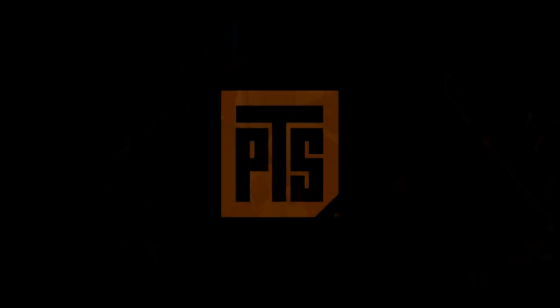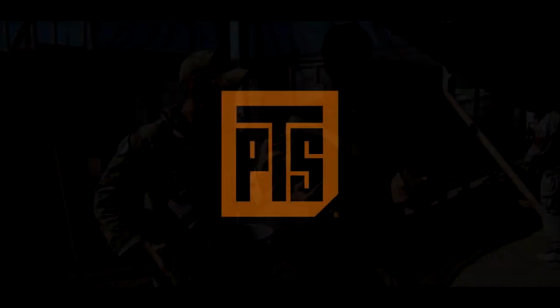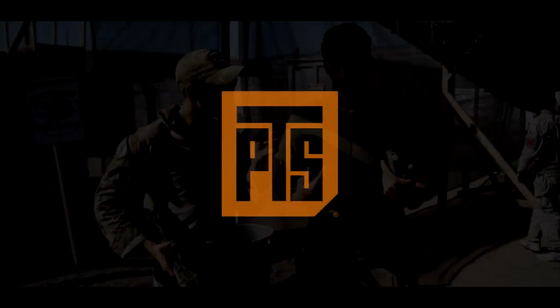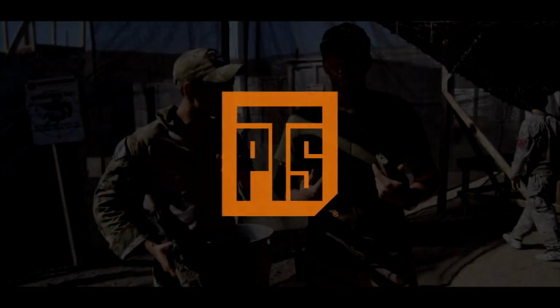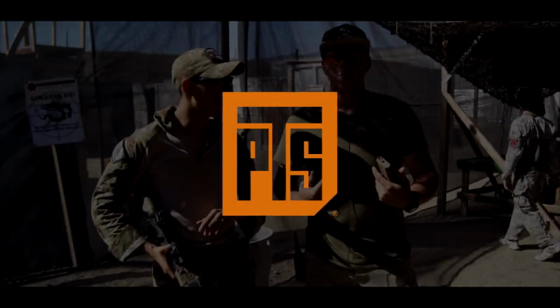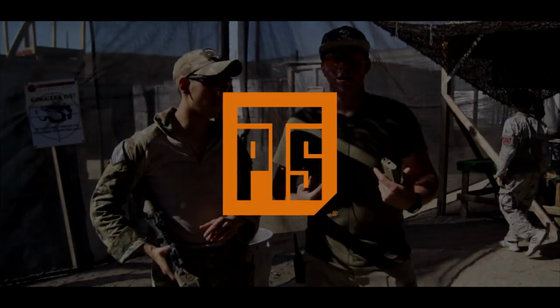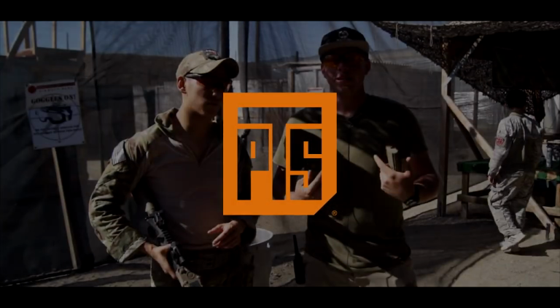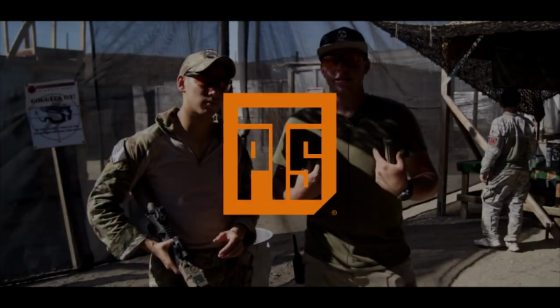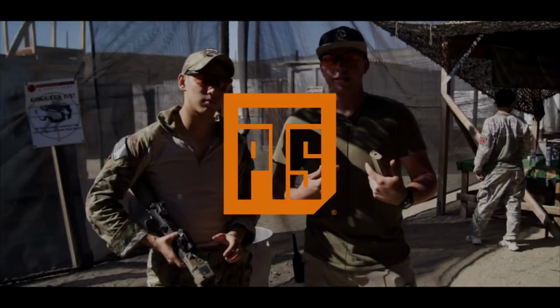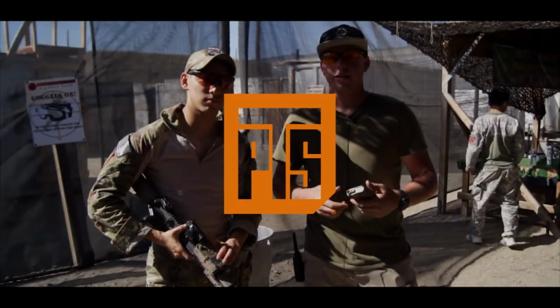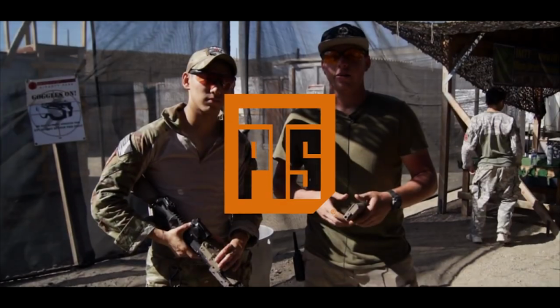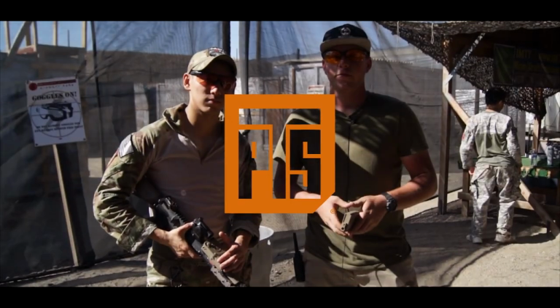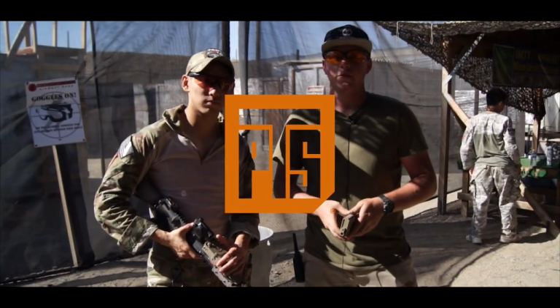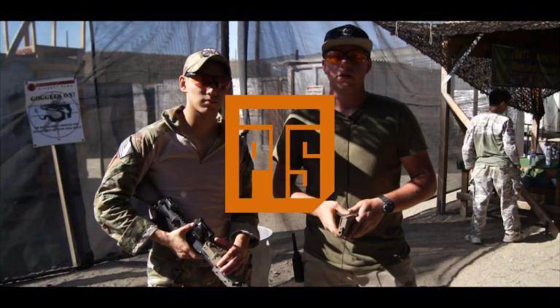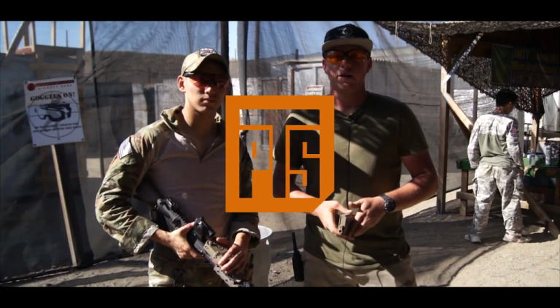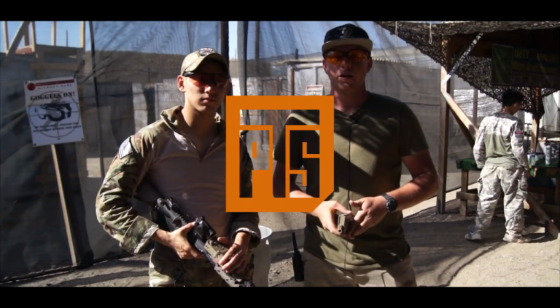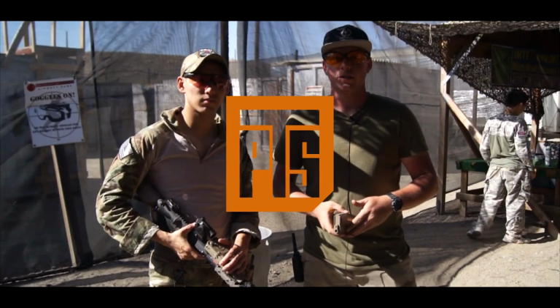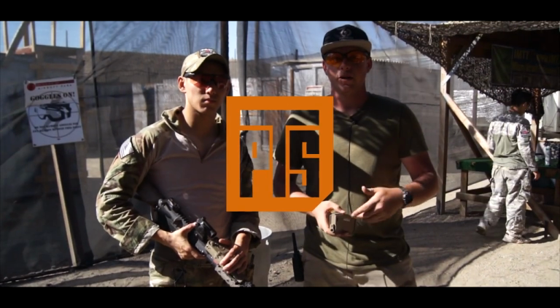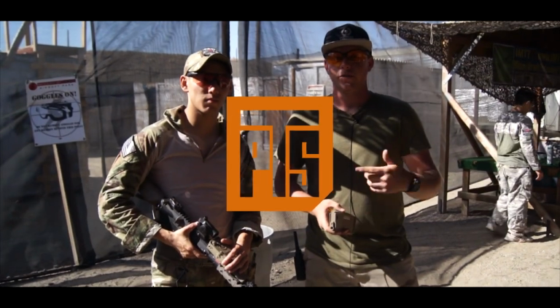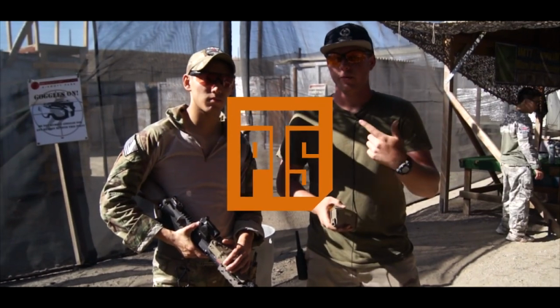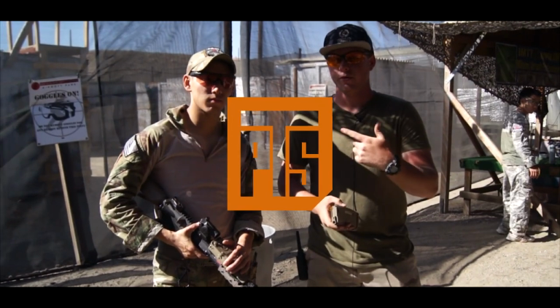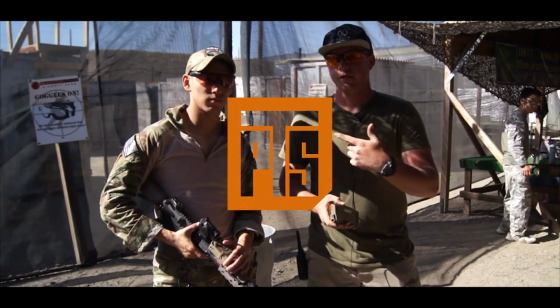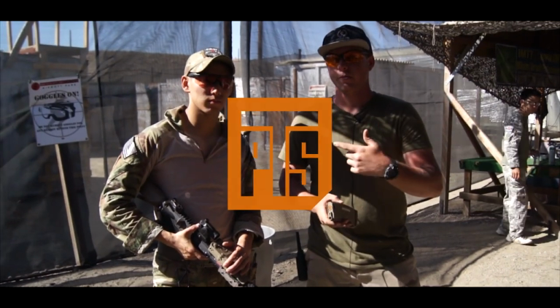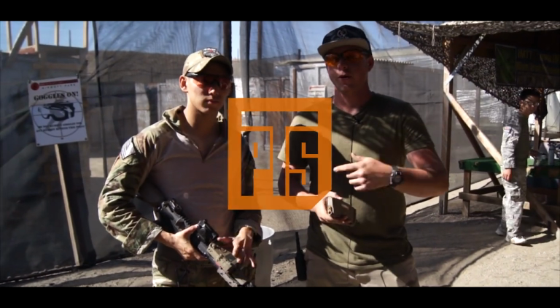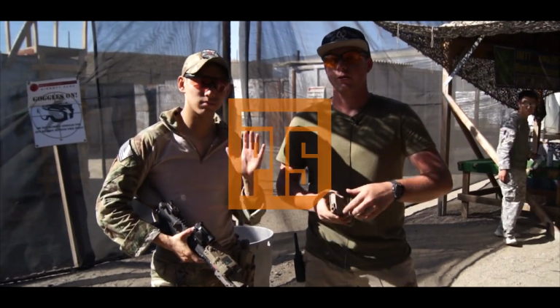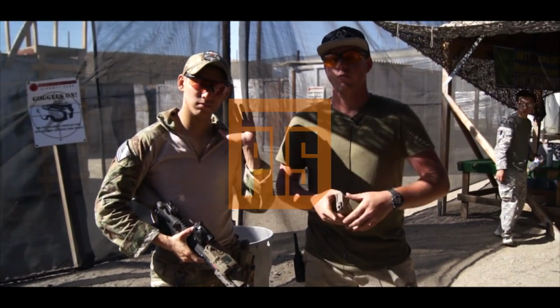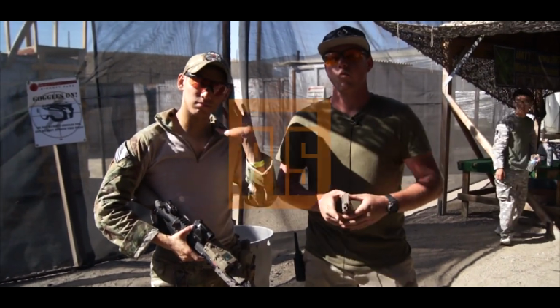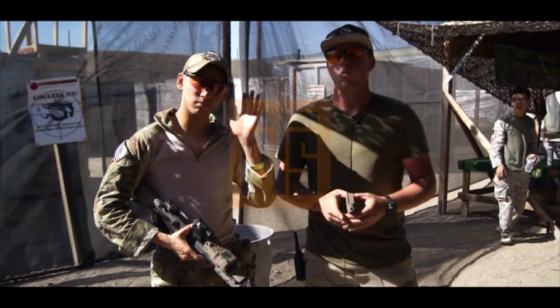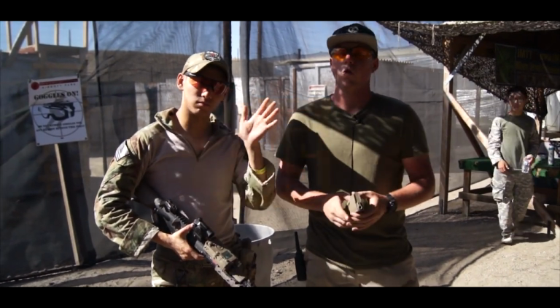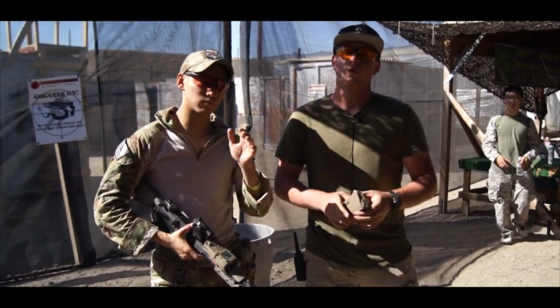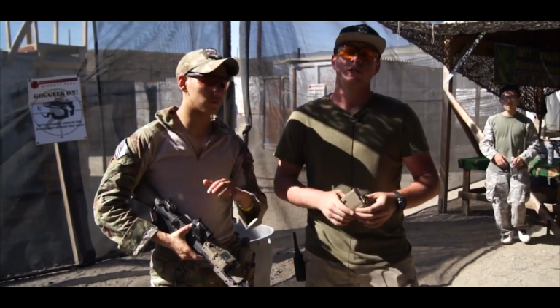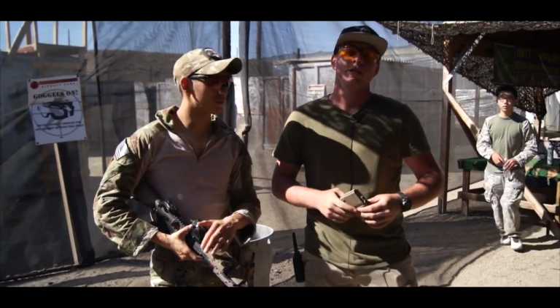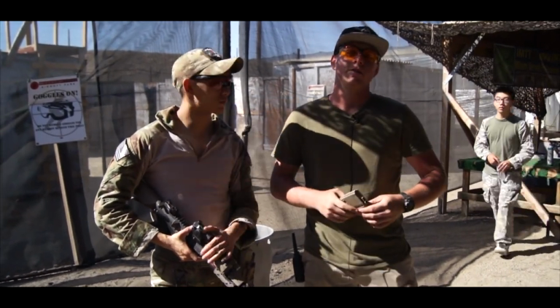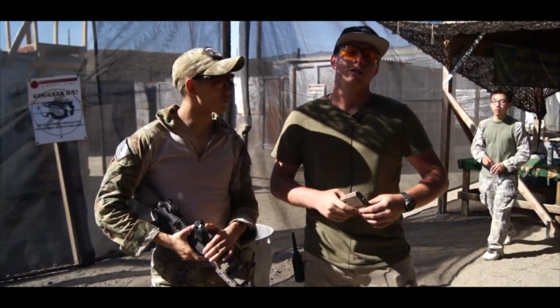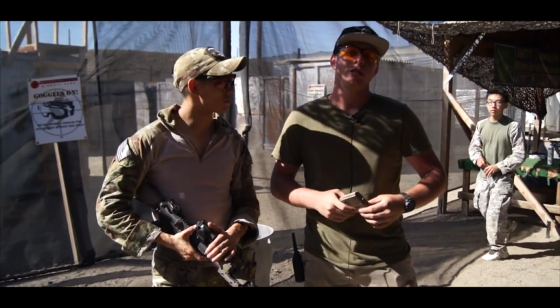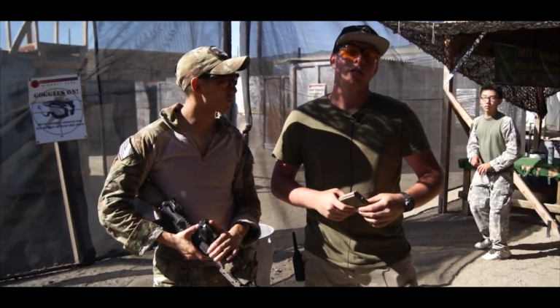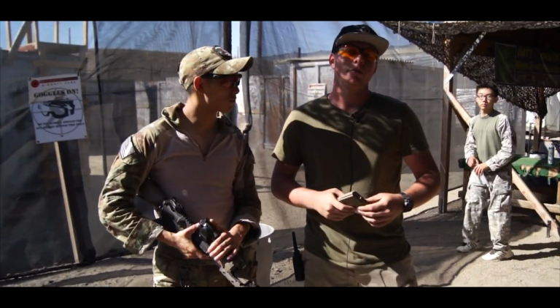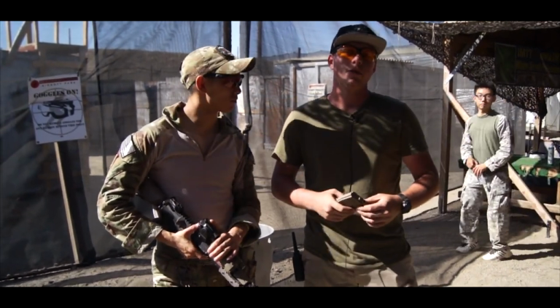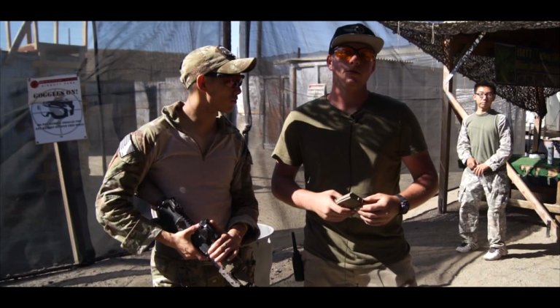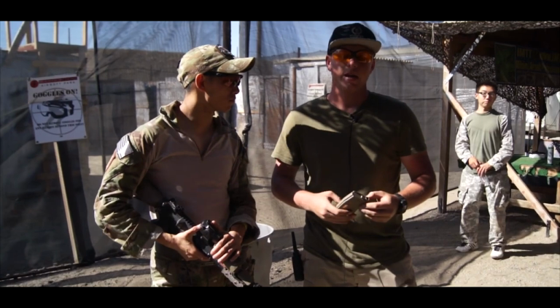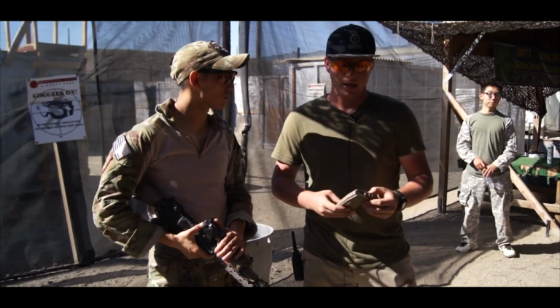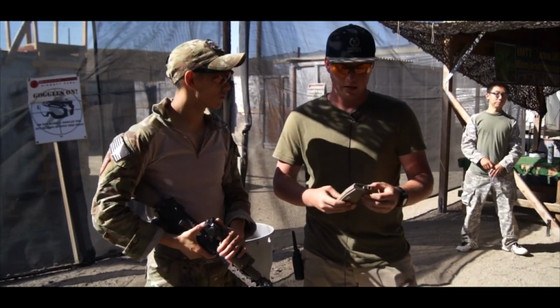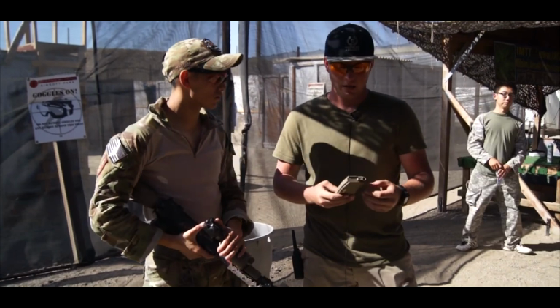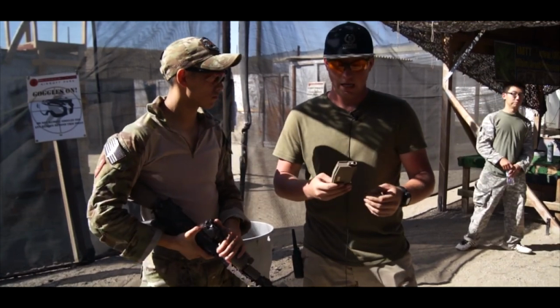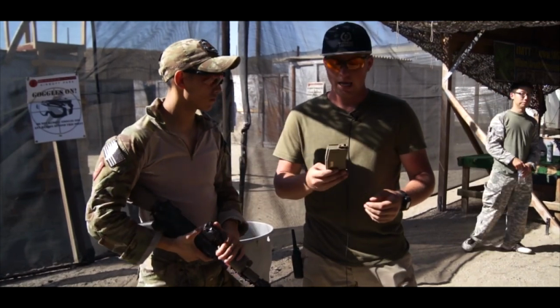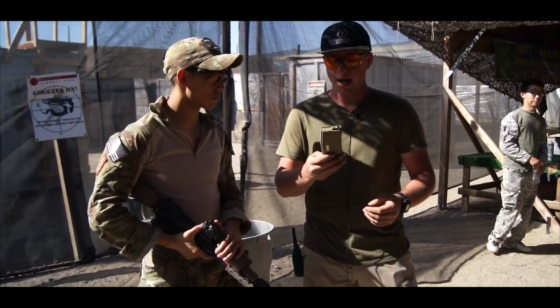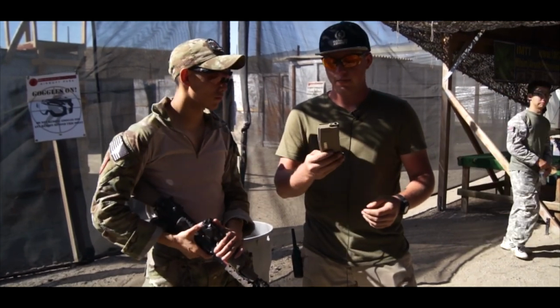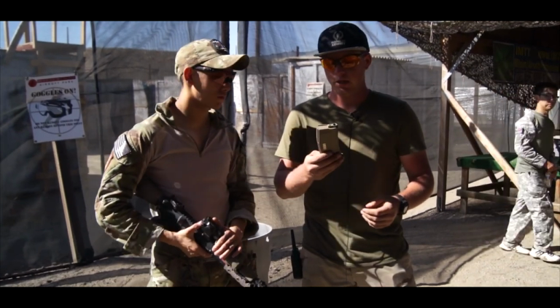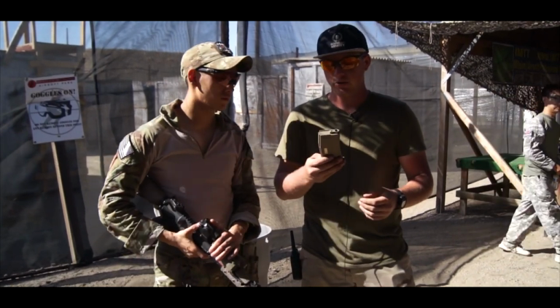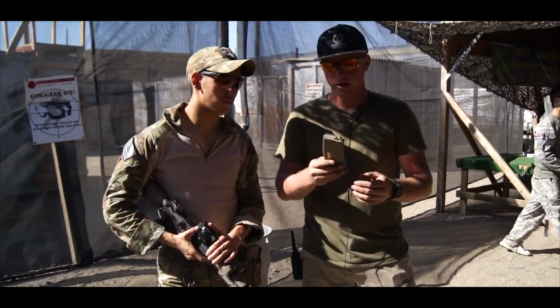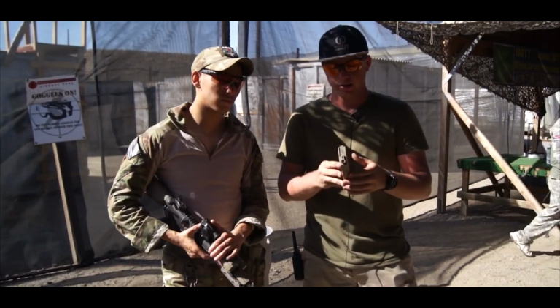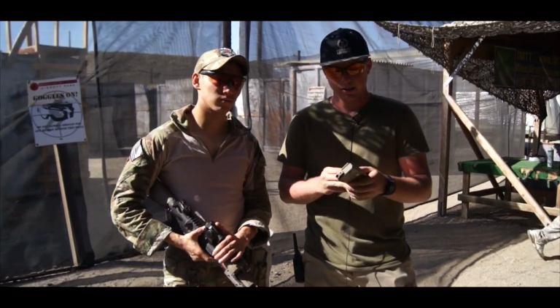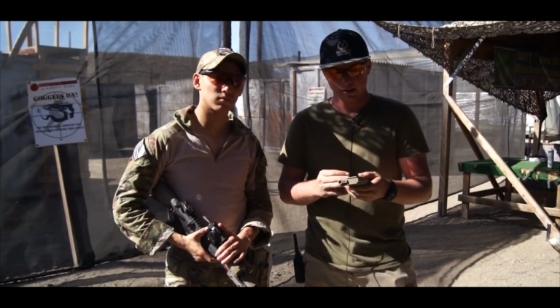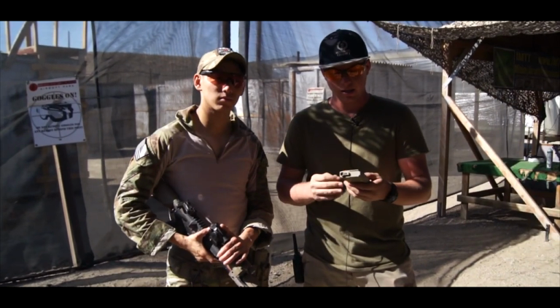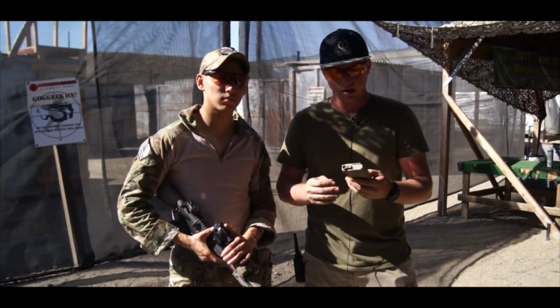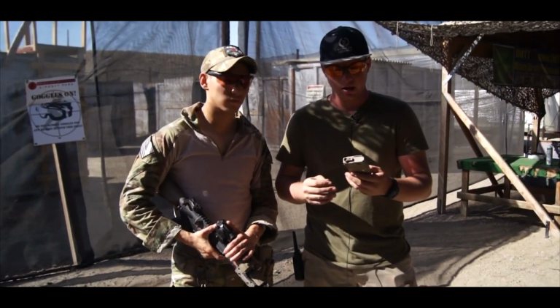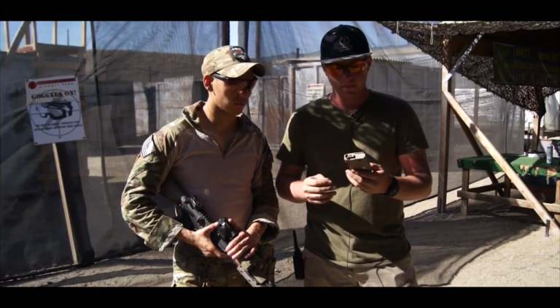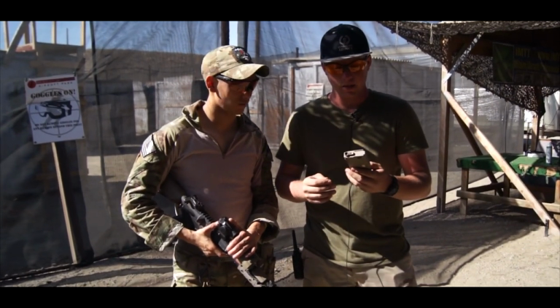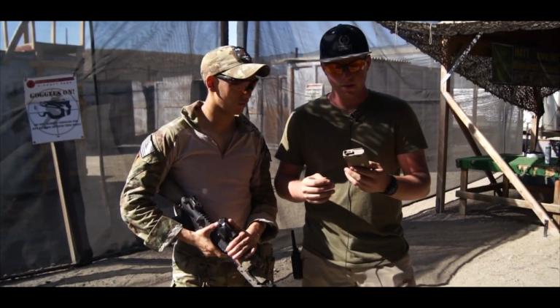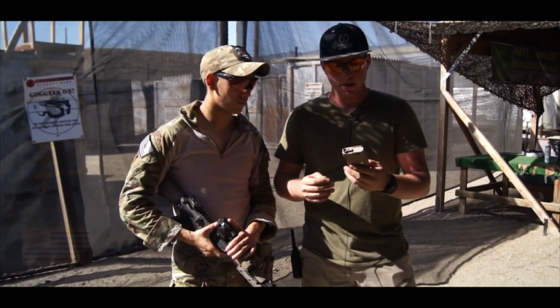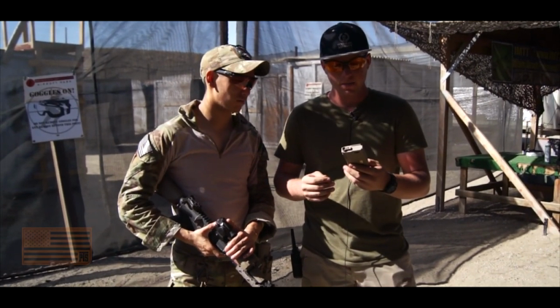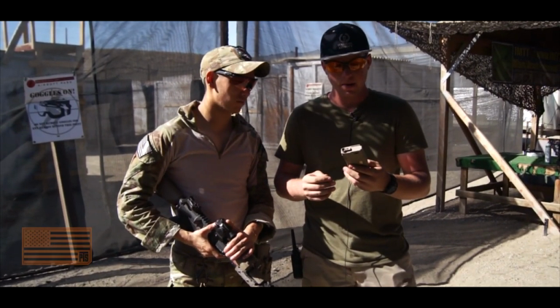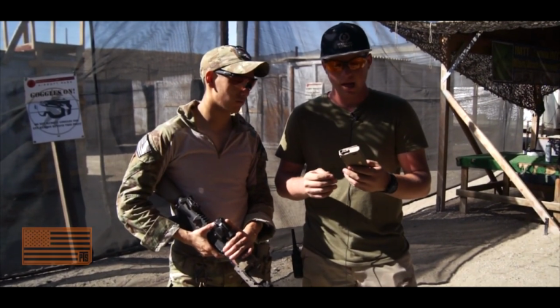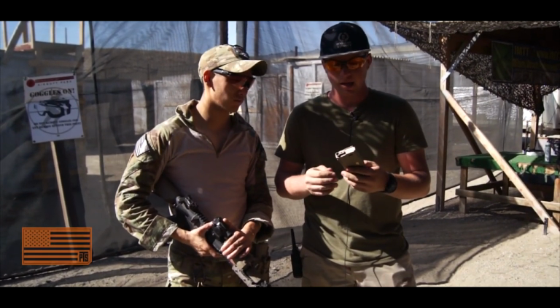Alright, what's up guys? Anthony here from Syndicate Airsoft. I'm here with Spartan 117GW and he had me trying out this EPM mag.